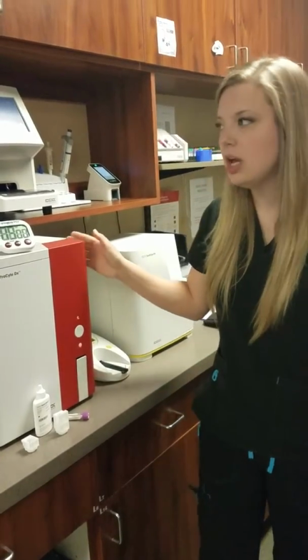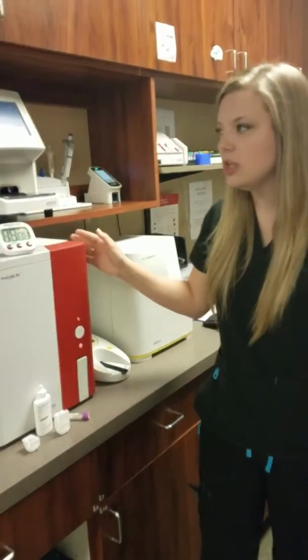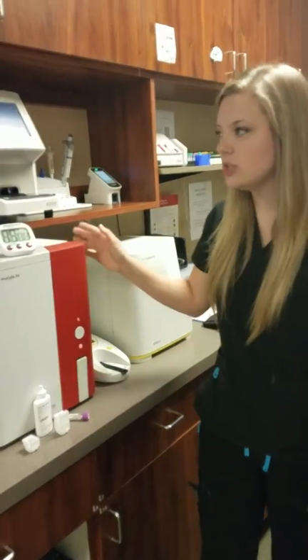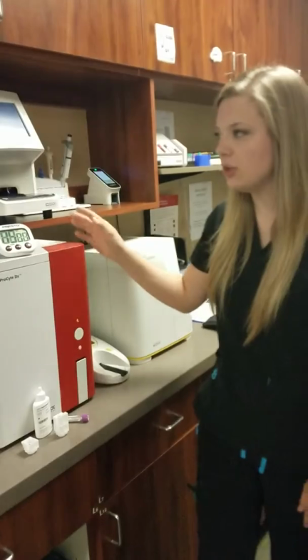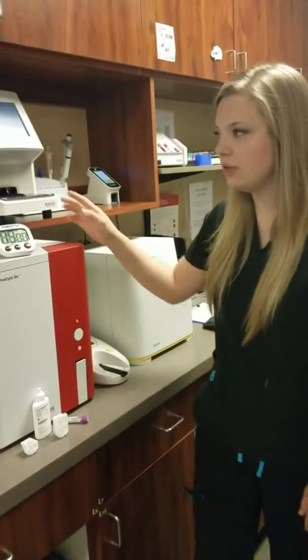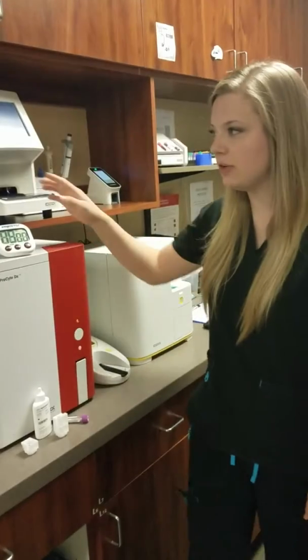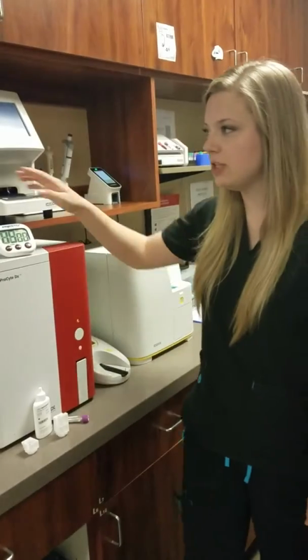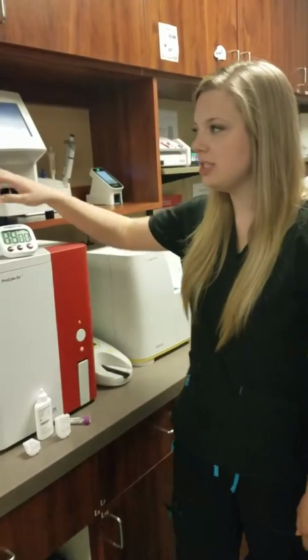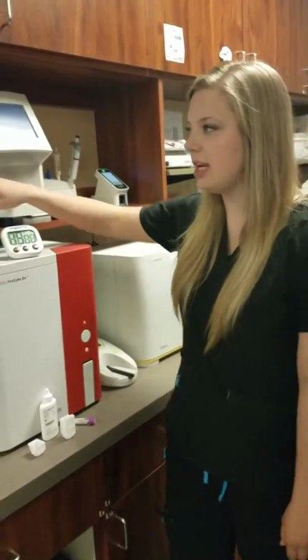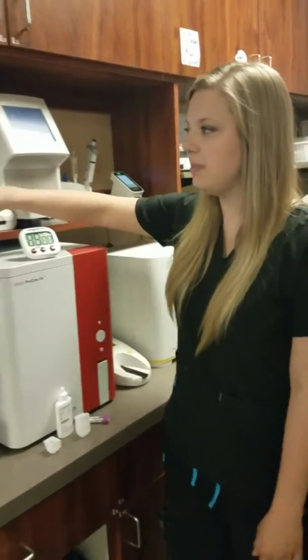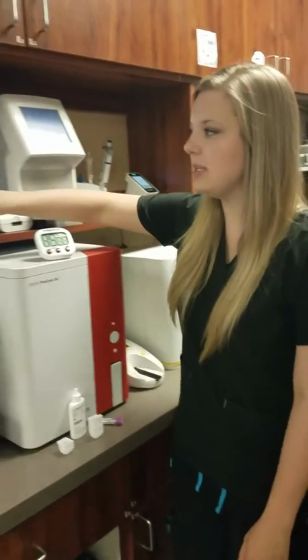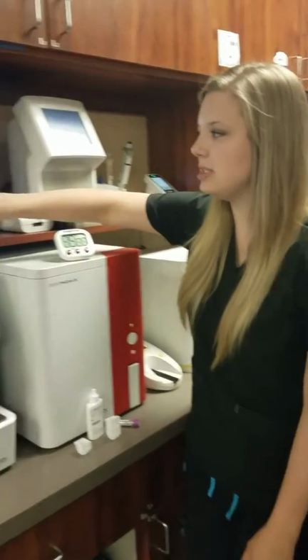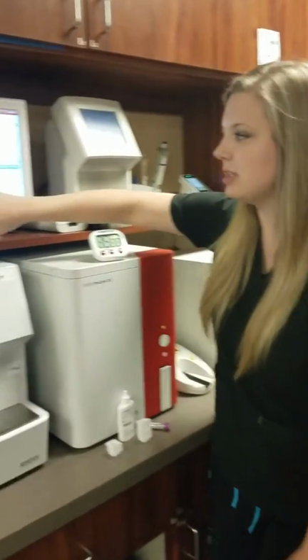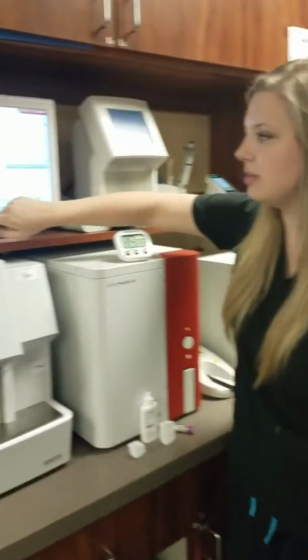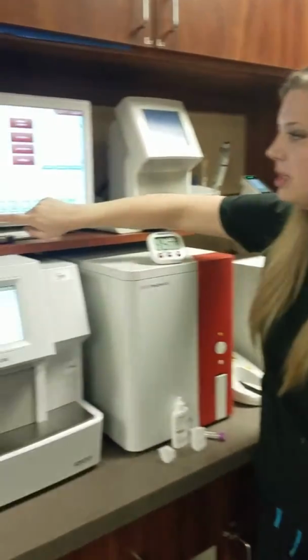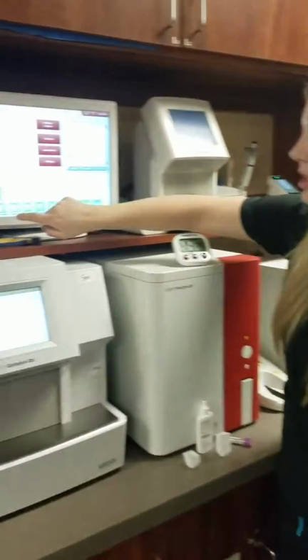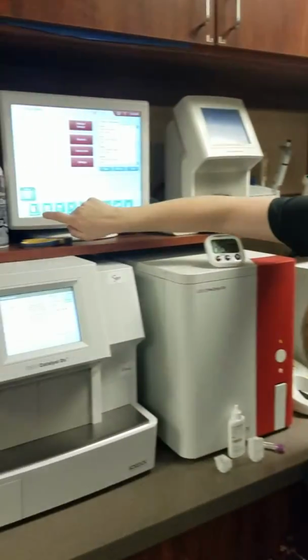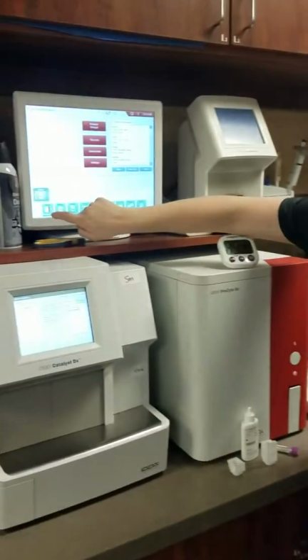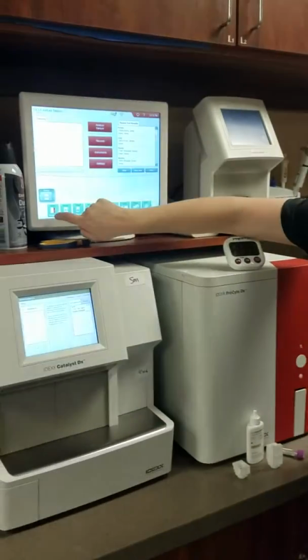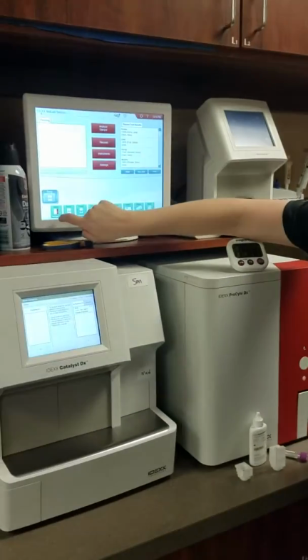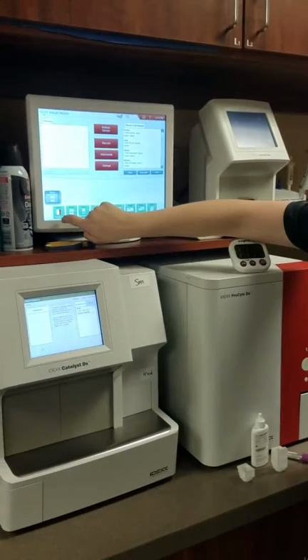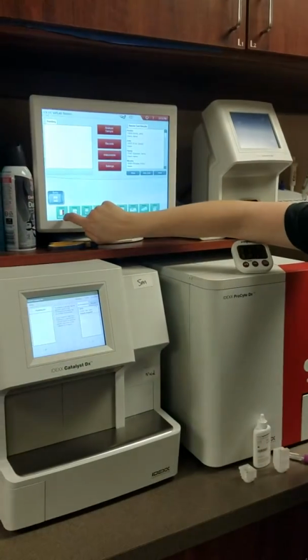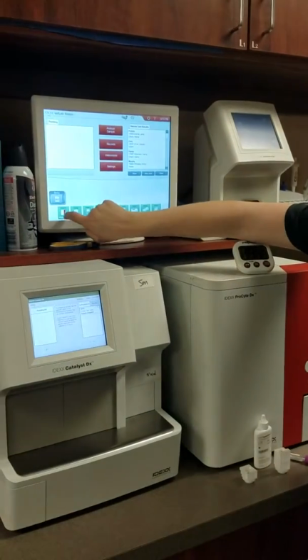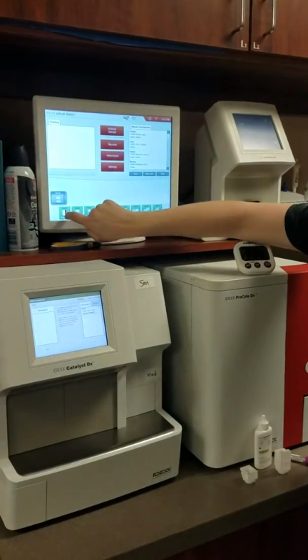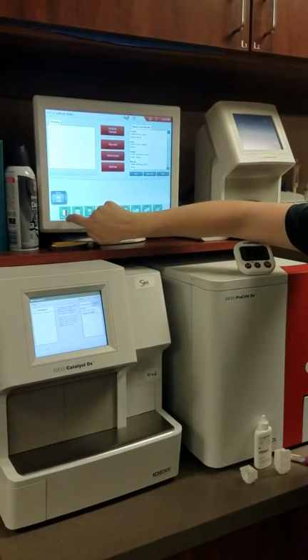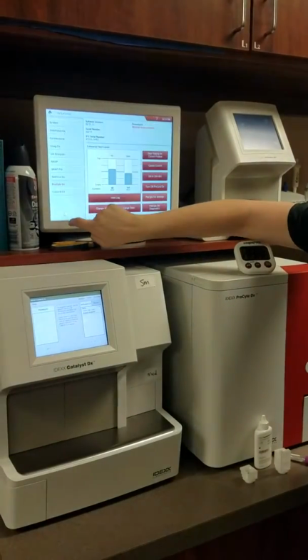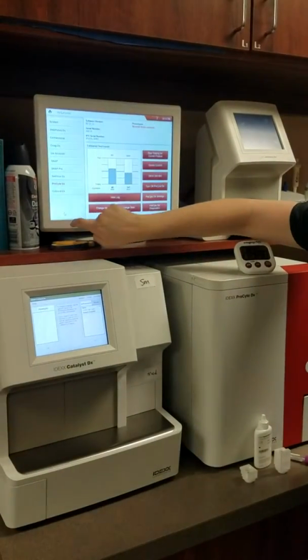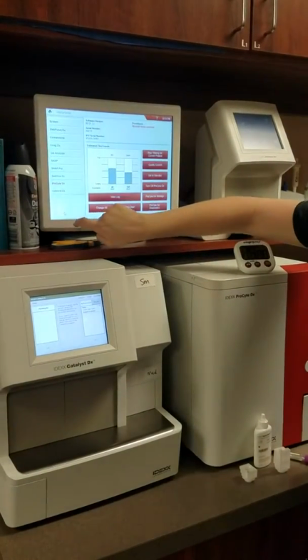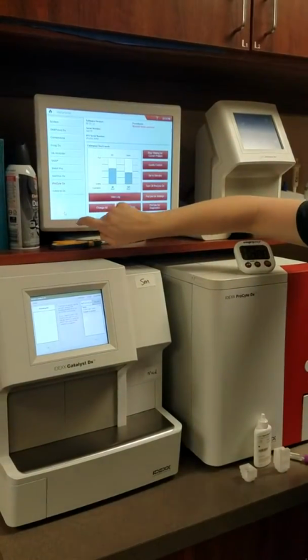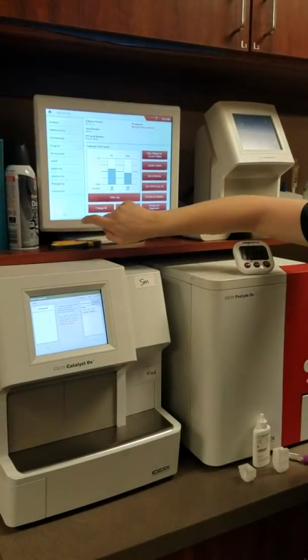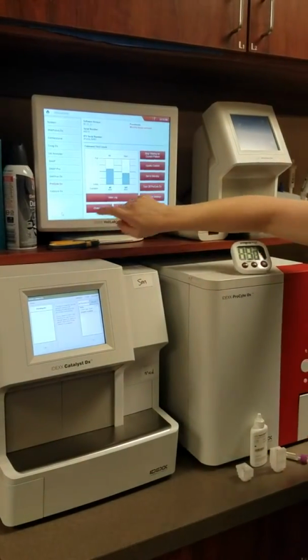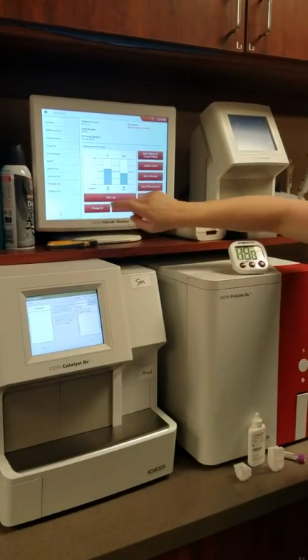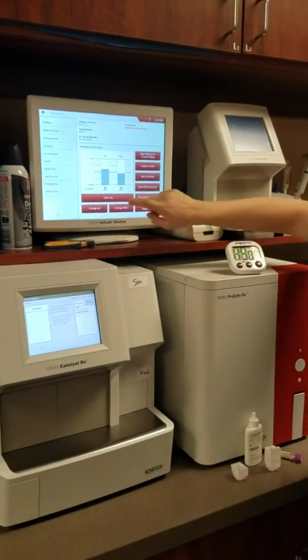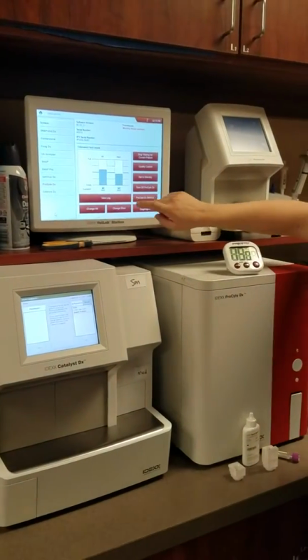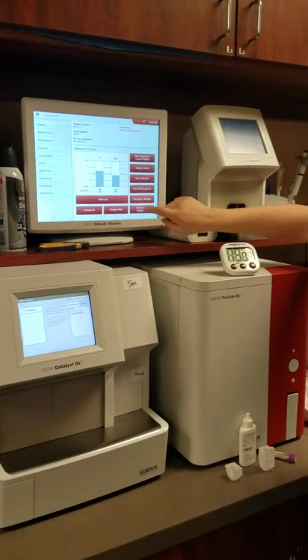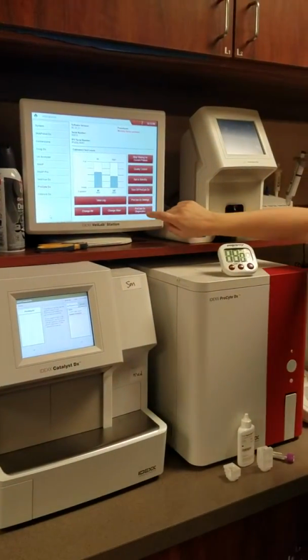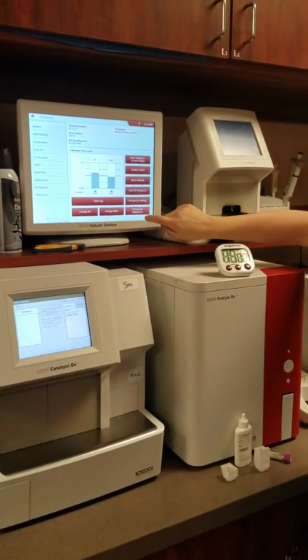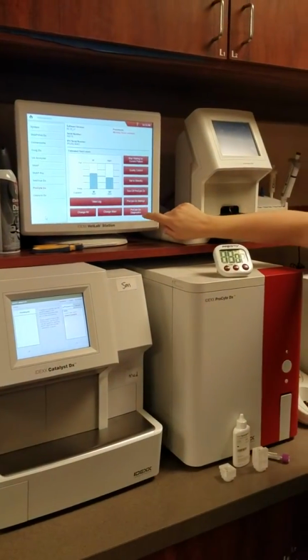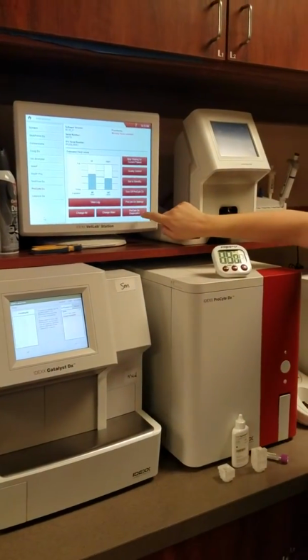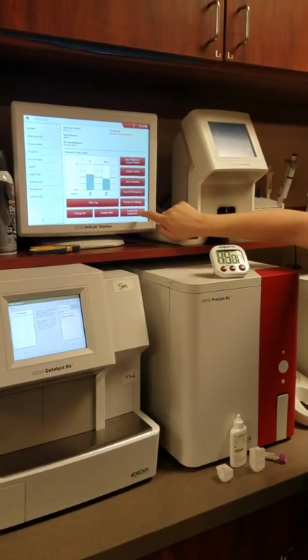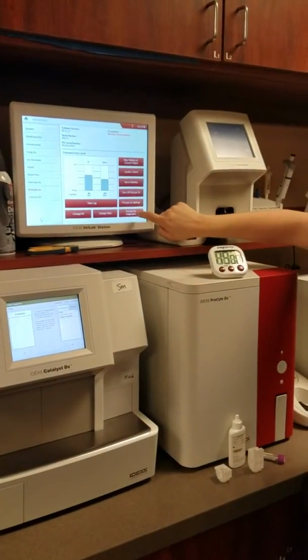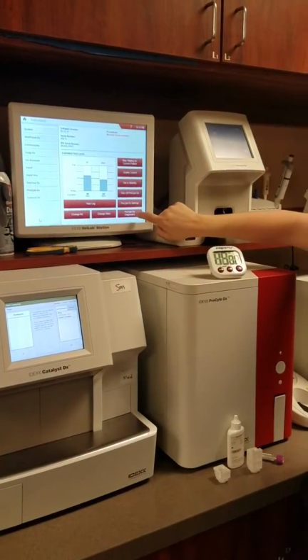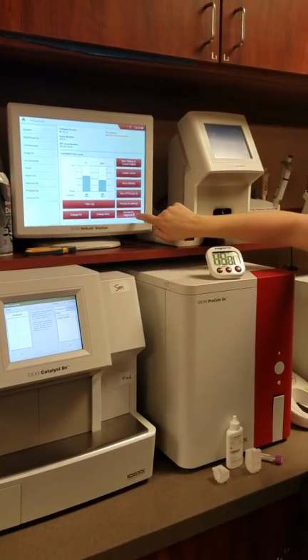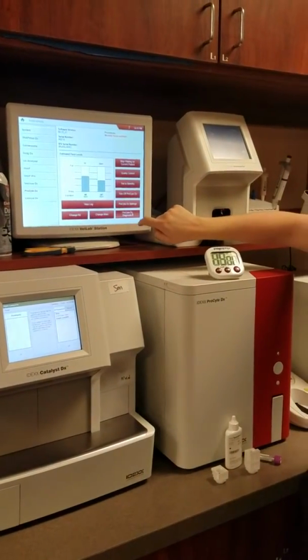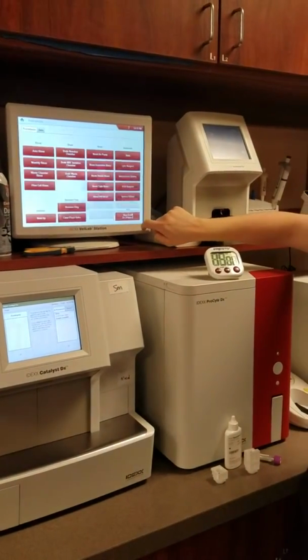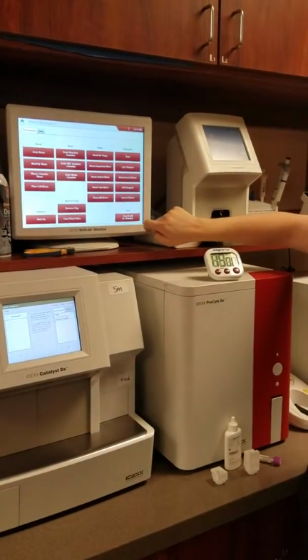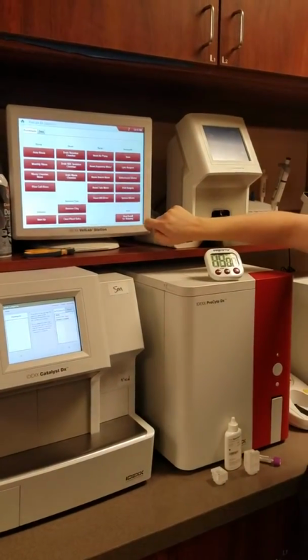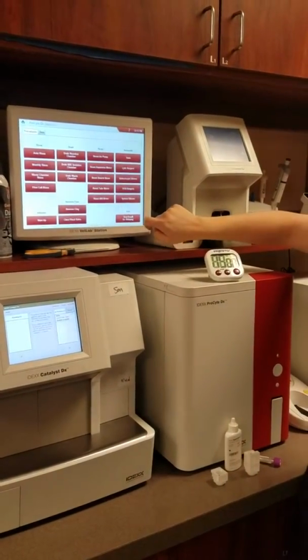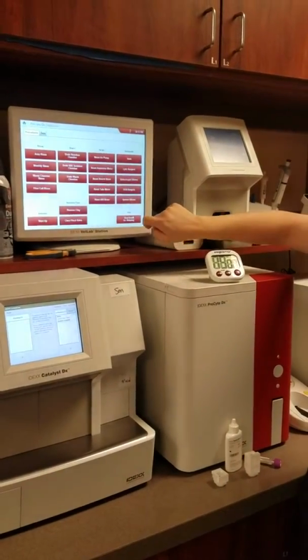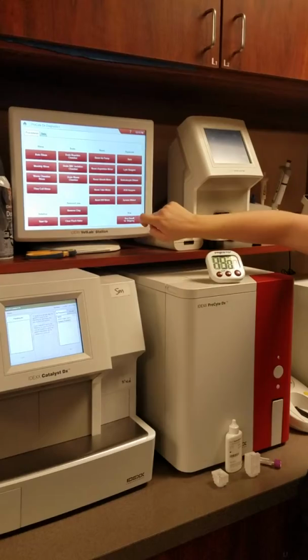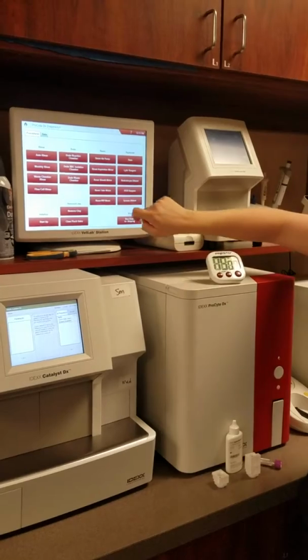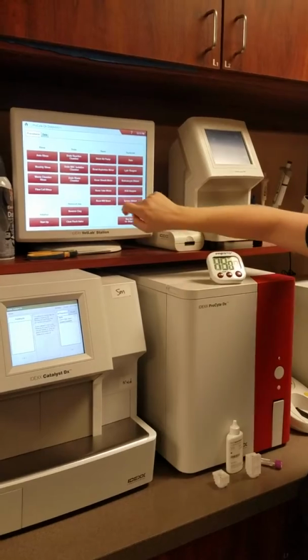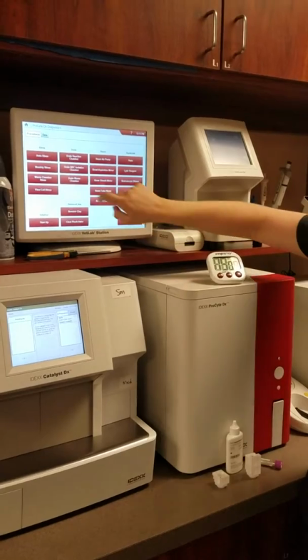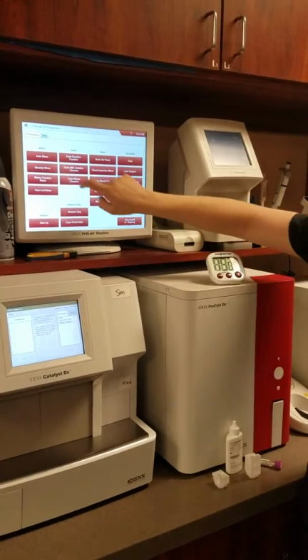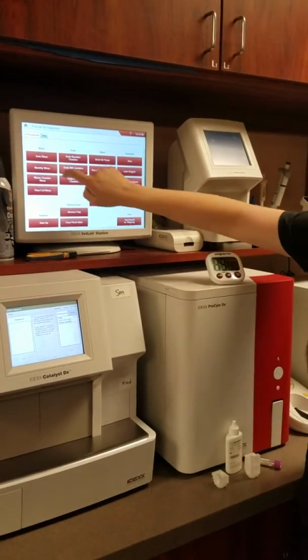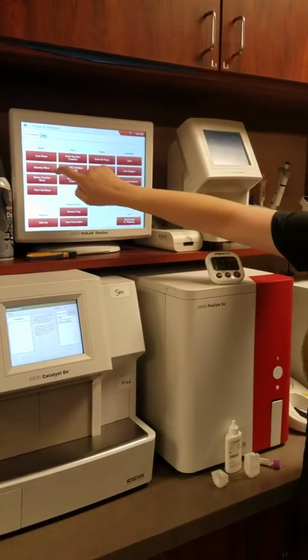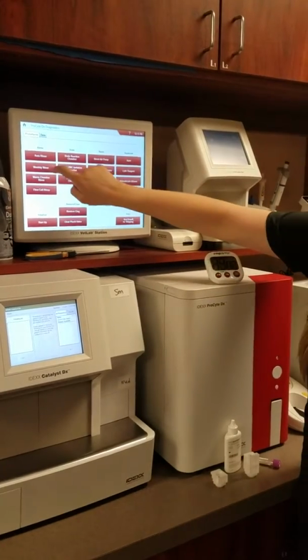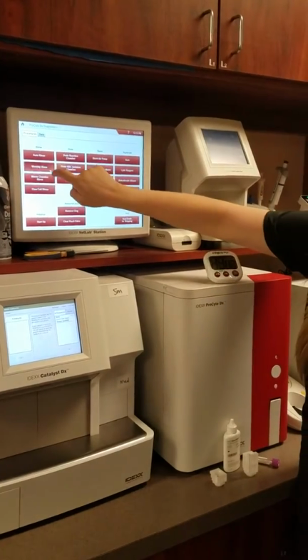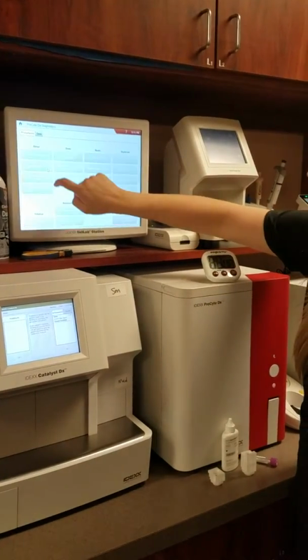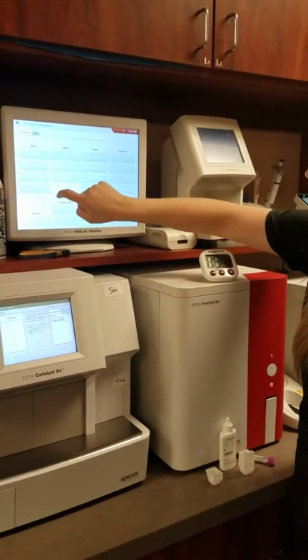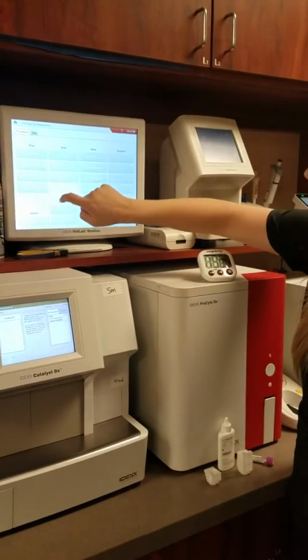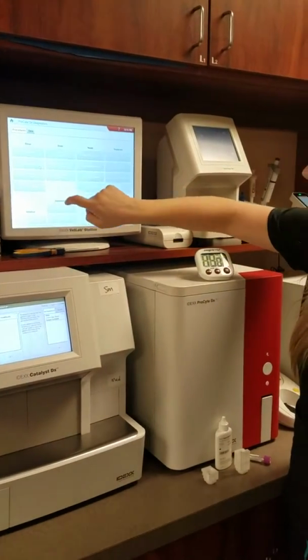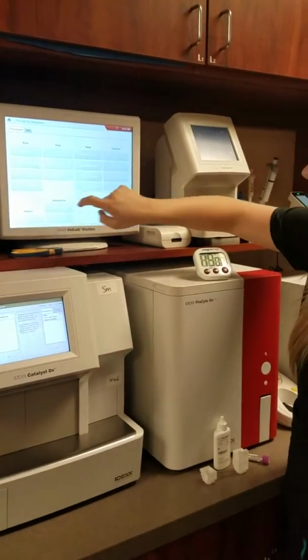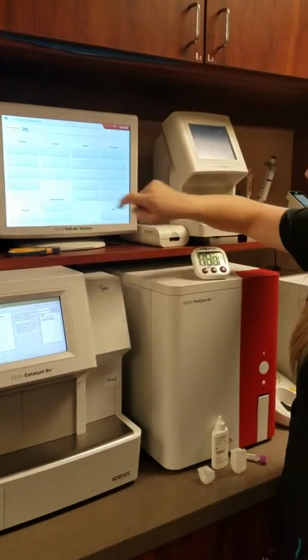So the first step is to come here and press the ProSite button. You'll go to ProSite Diagnostics, then Monthly Rinse.